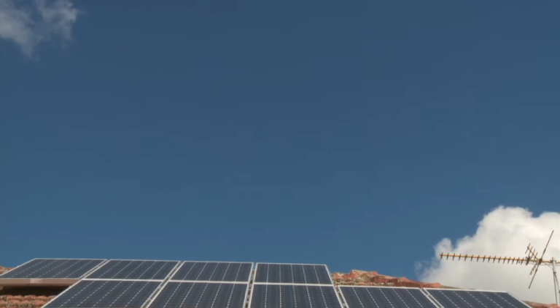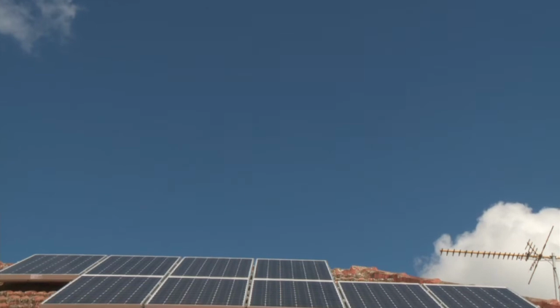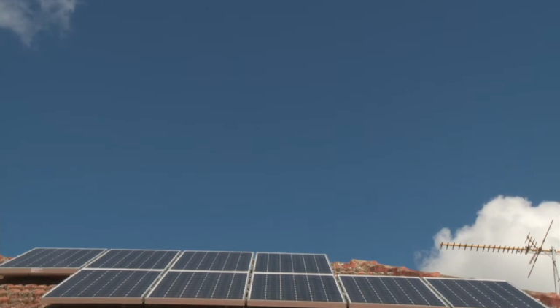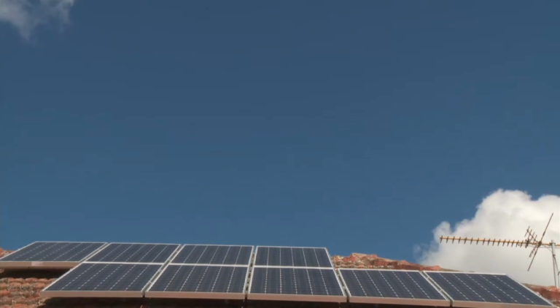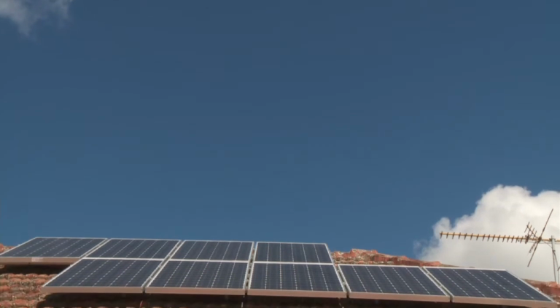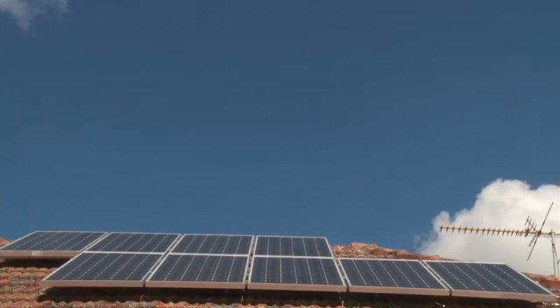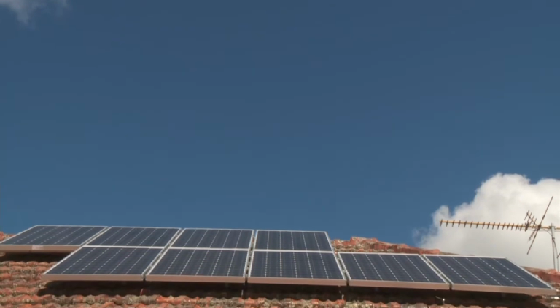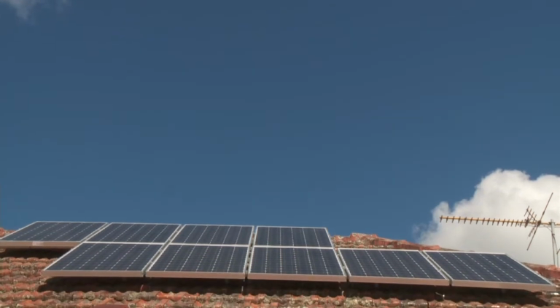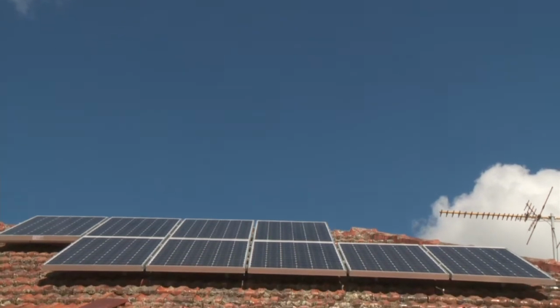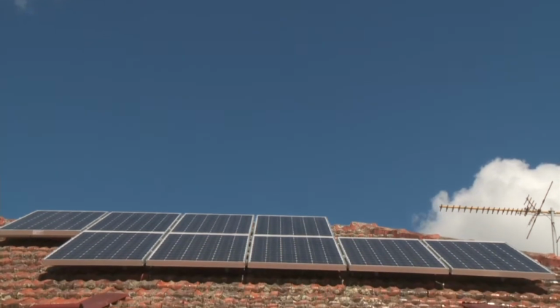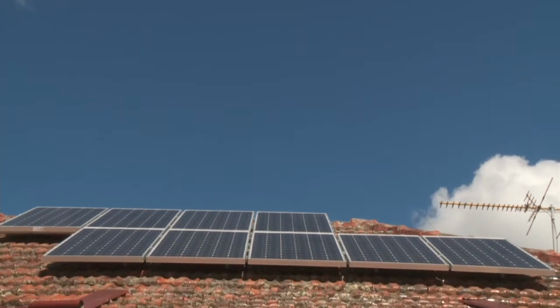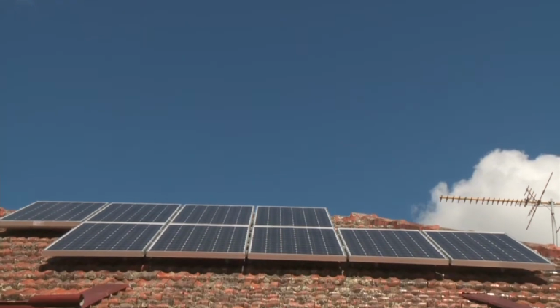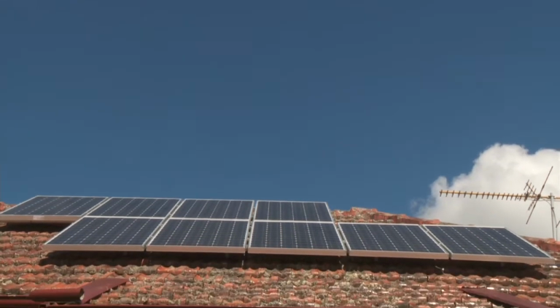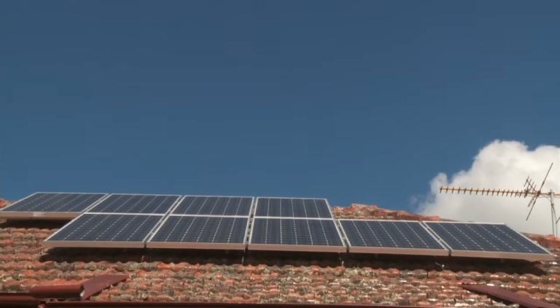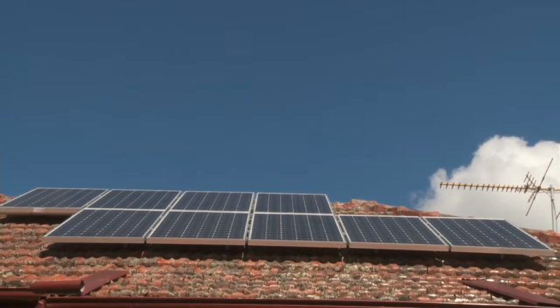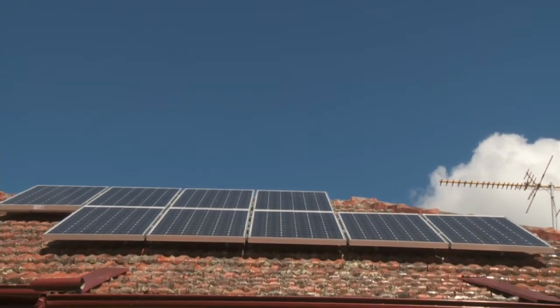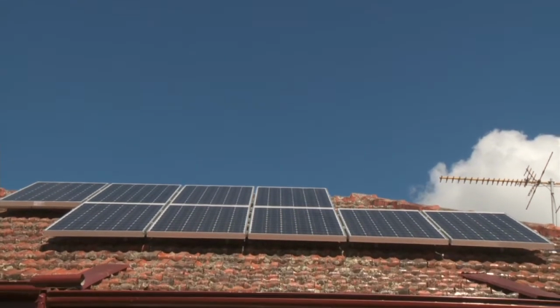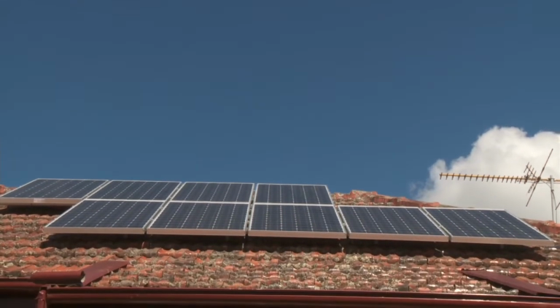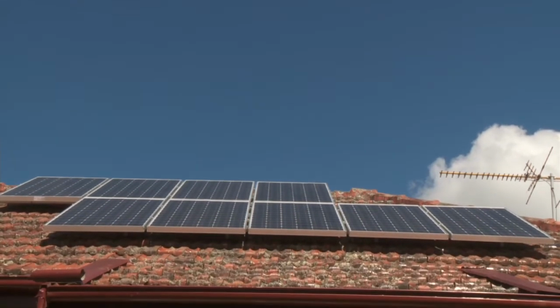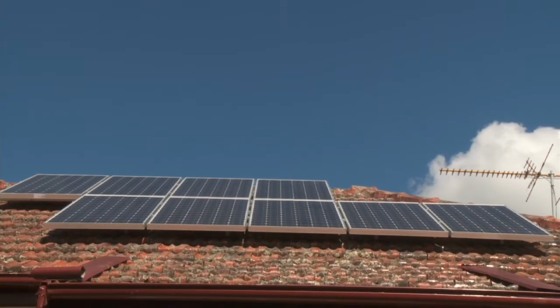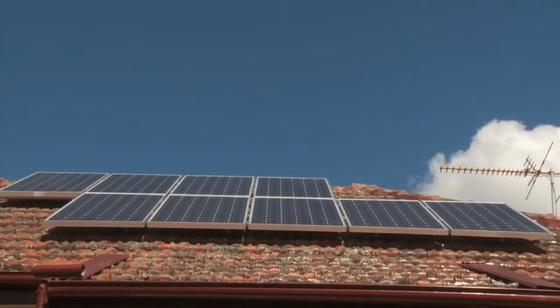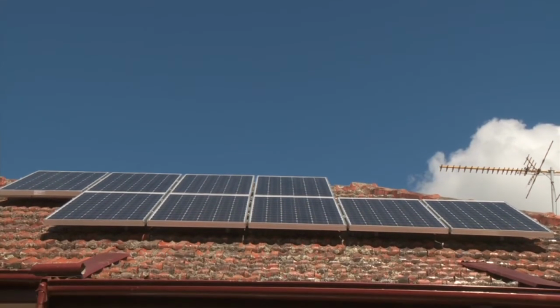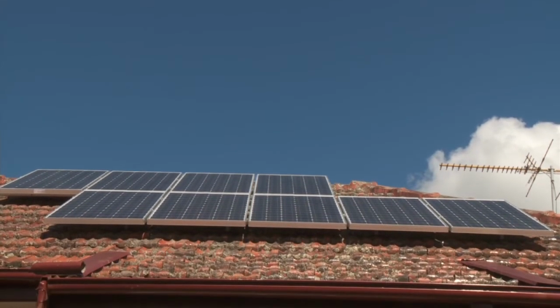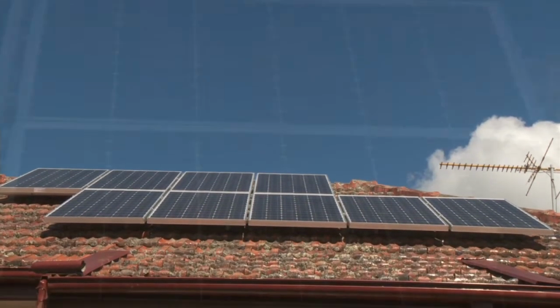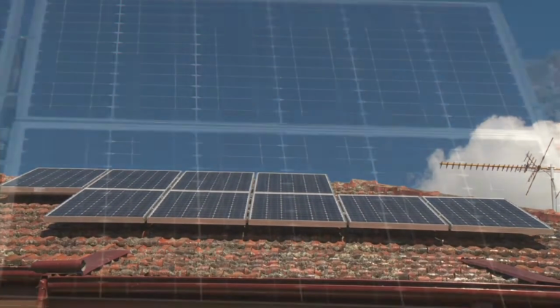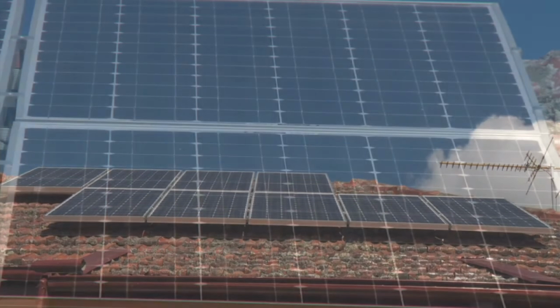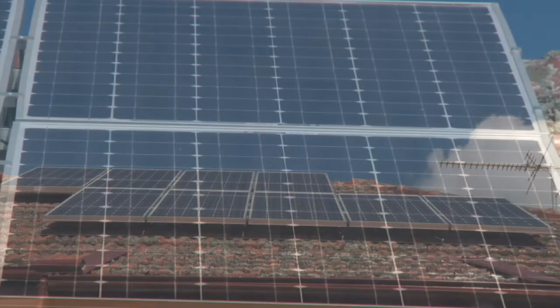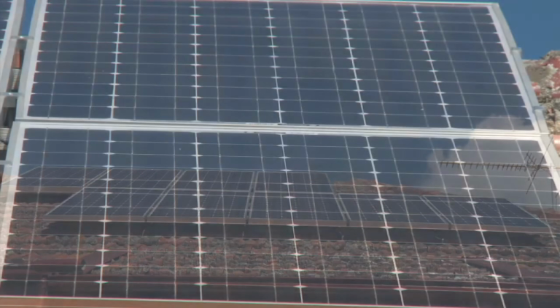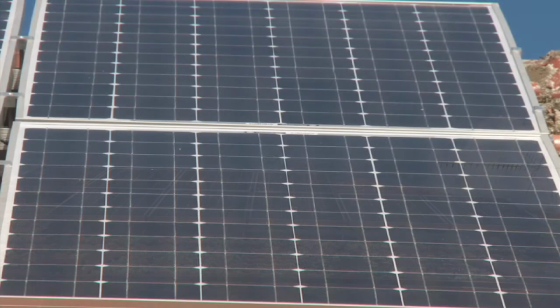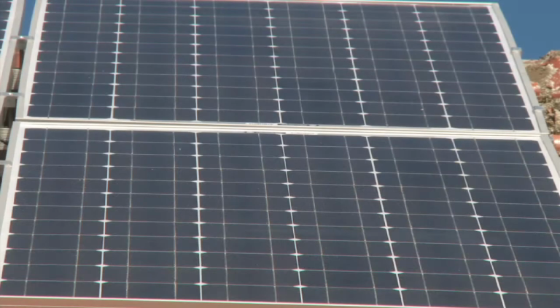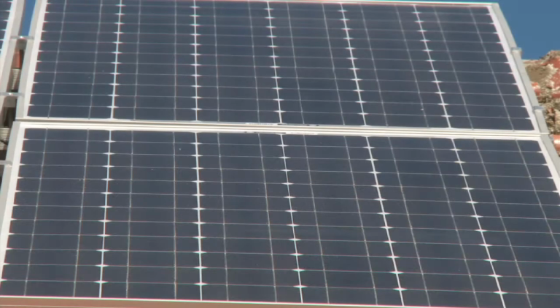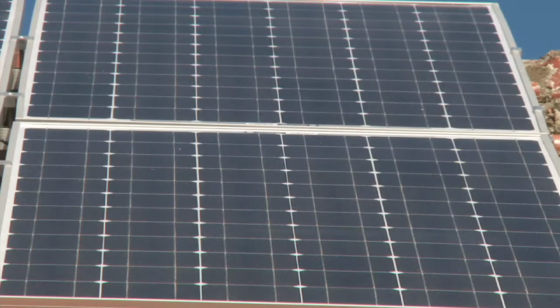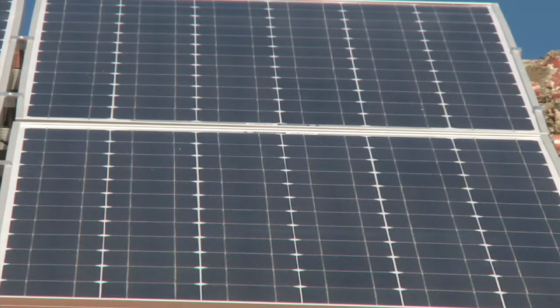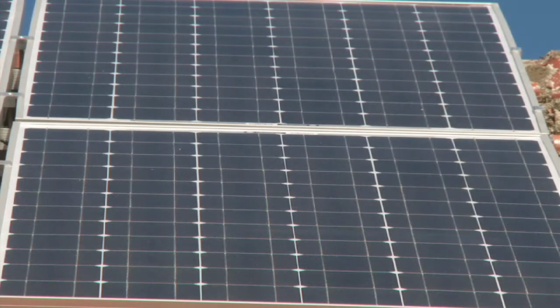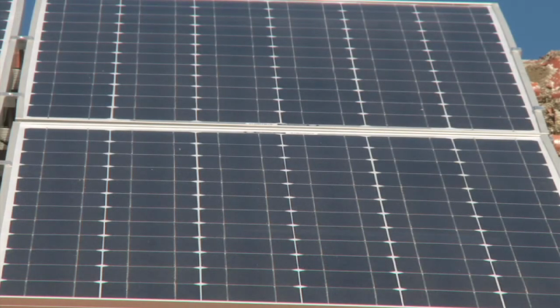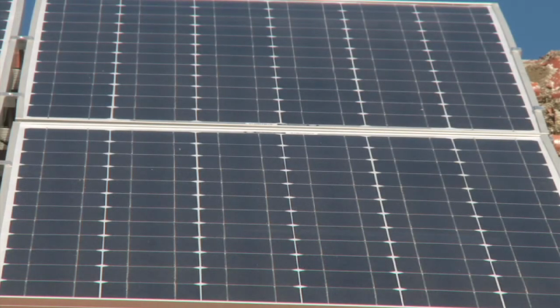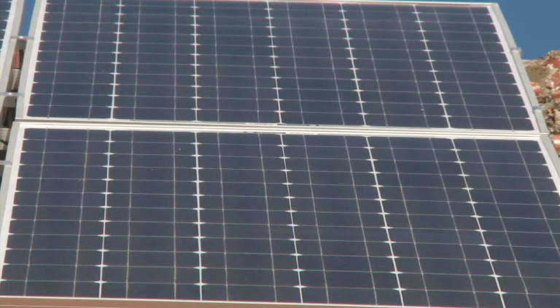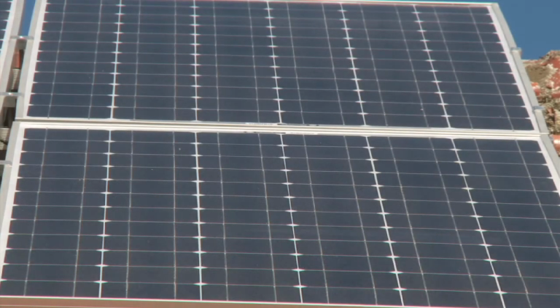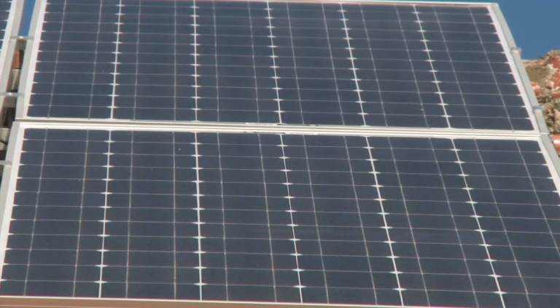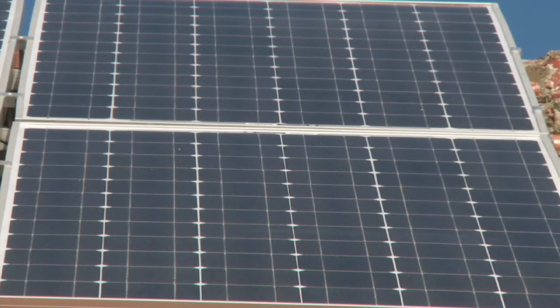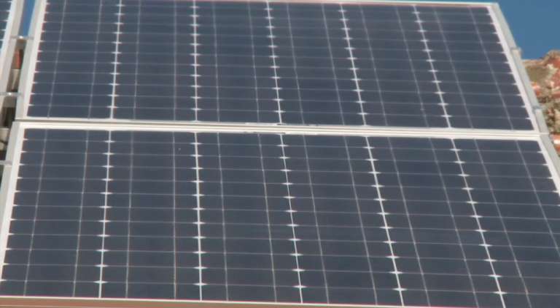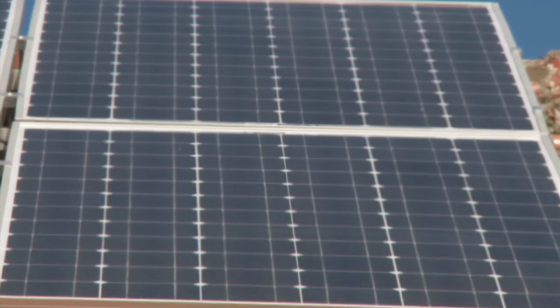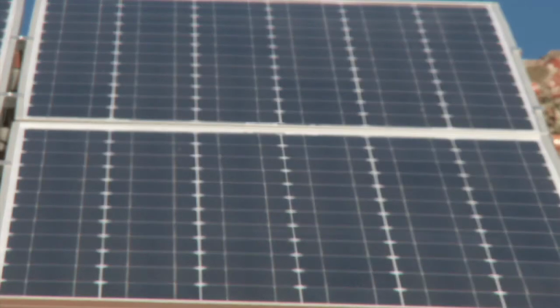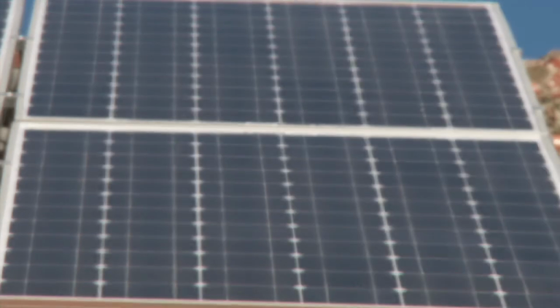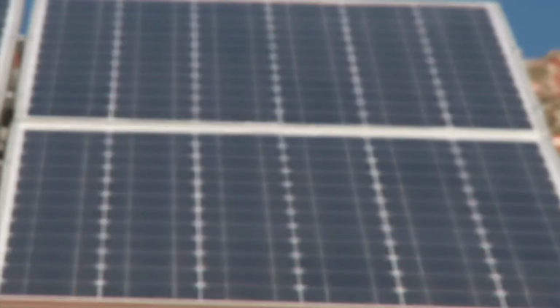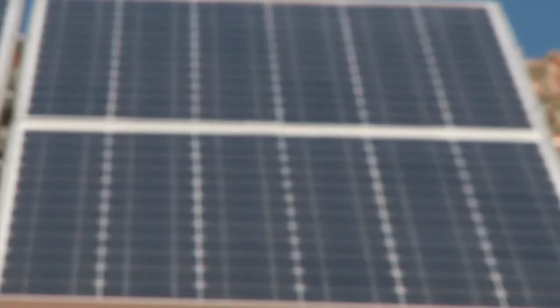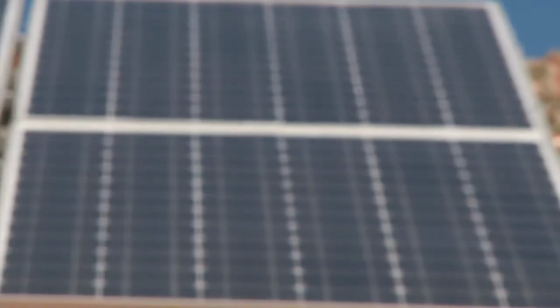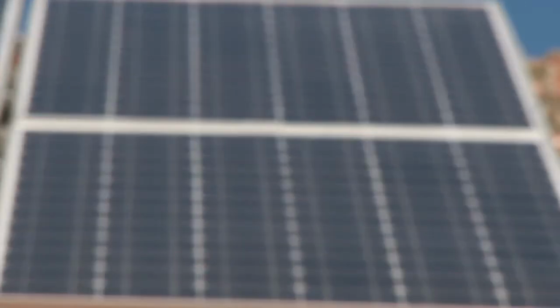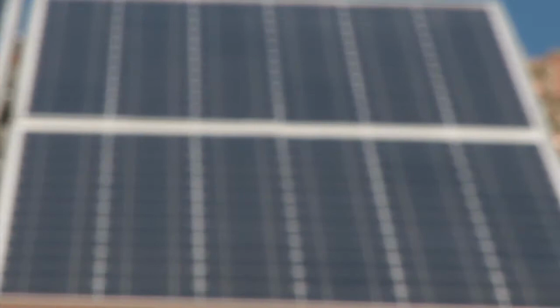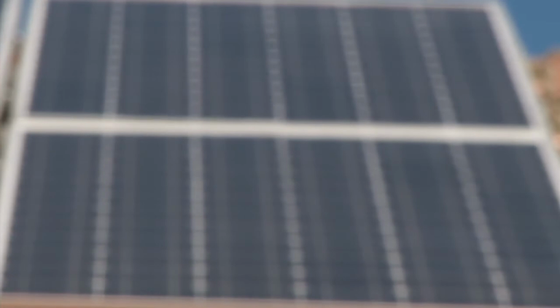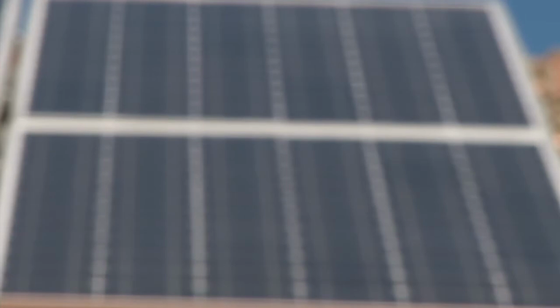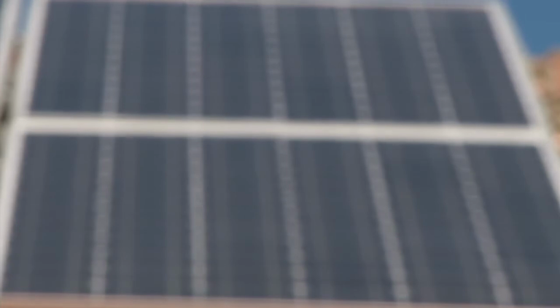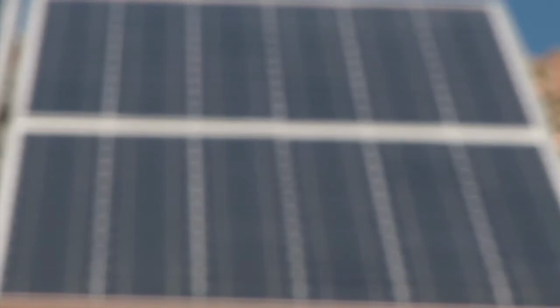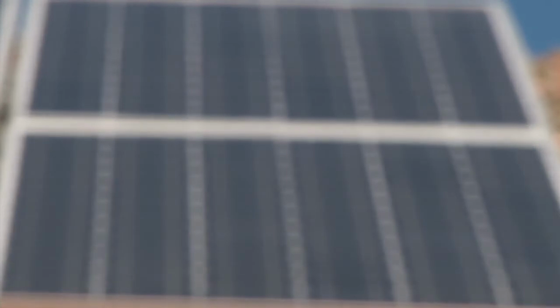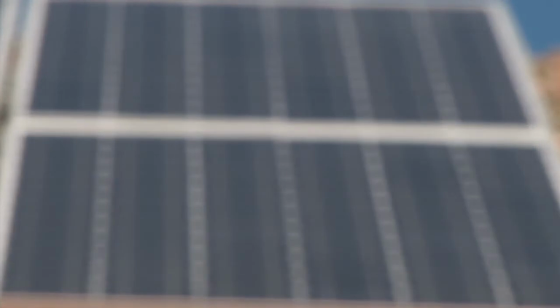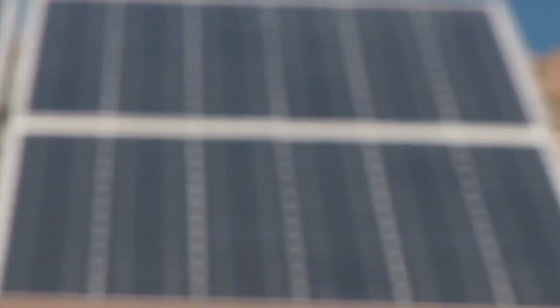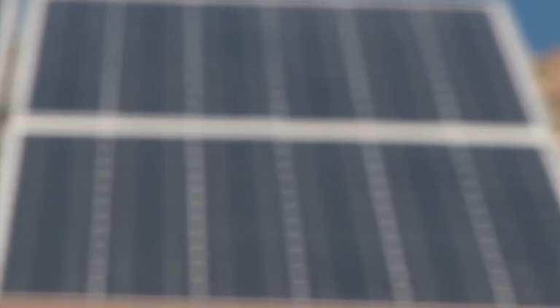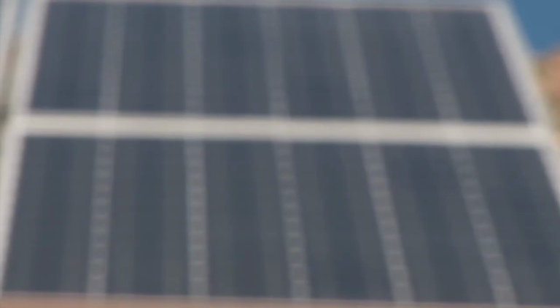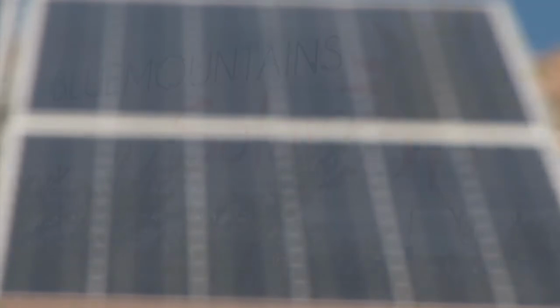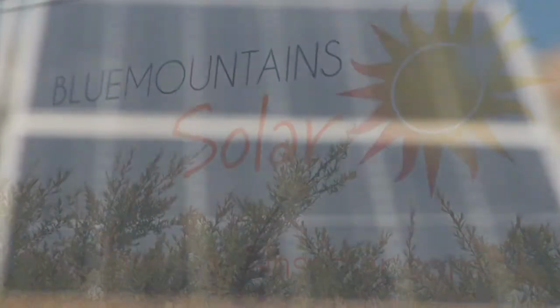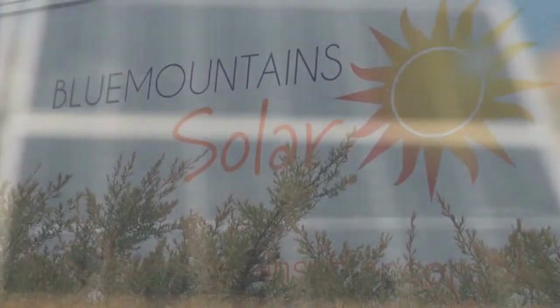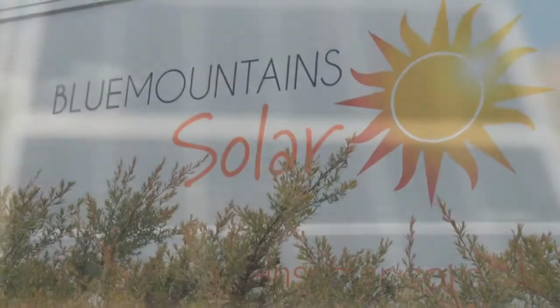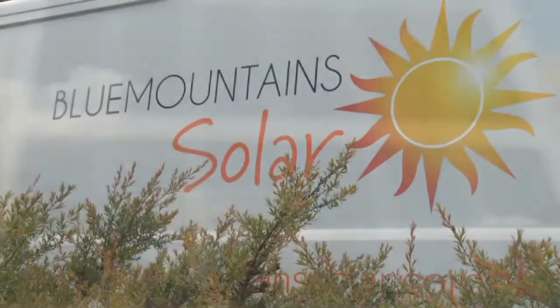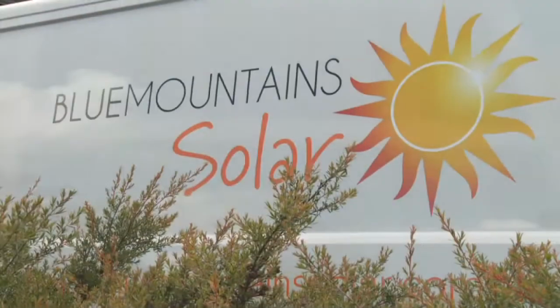There's never been a better time to go solar. And with Blue Mountain Solar, it's never been easier.